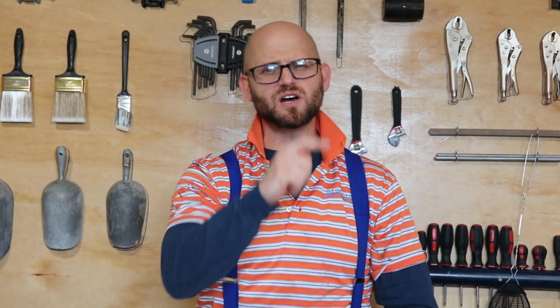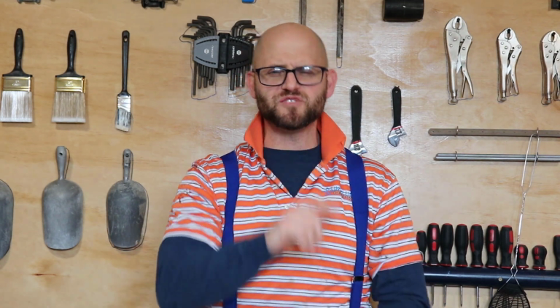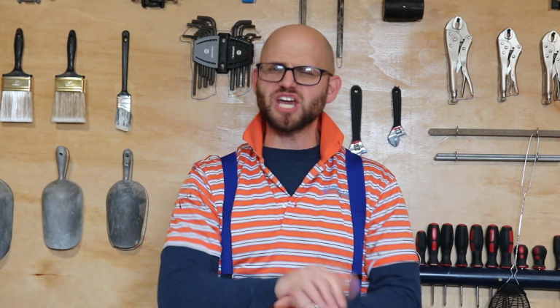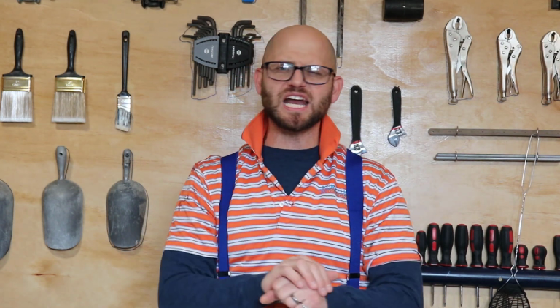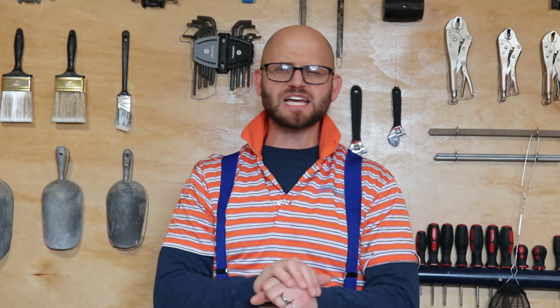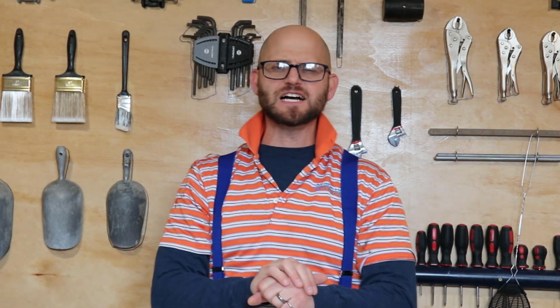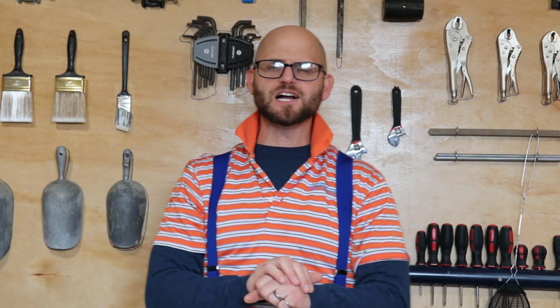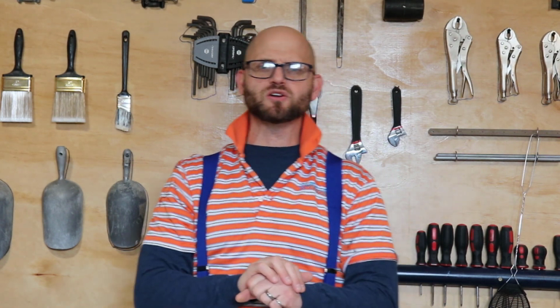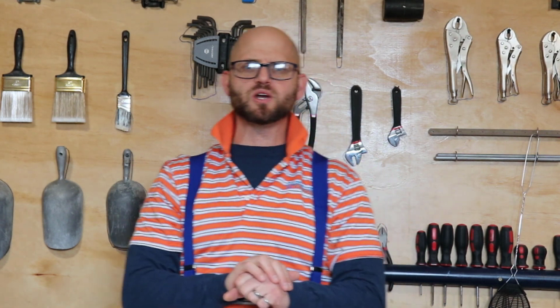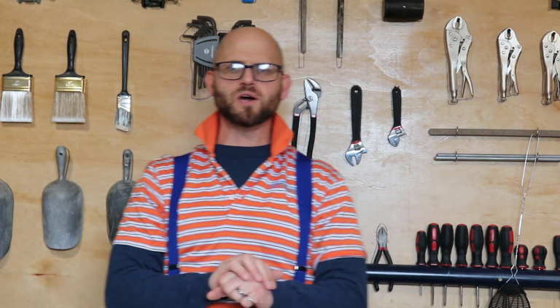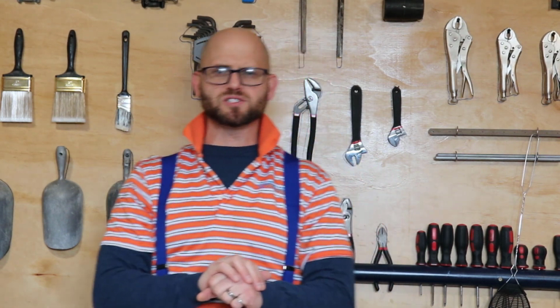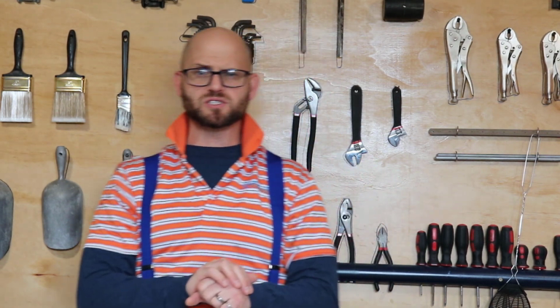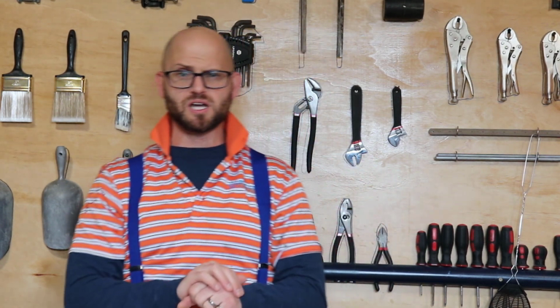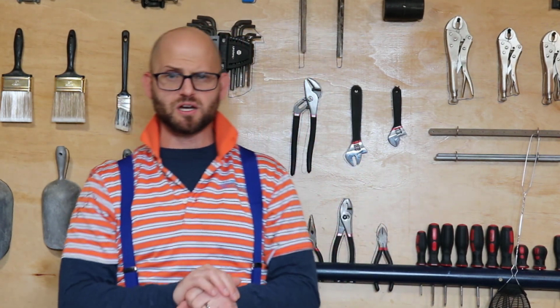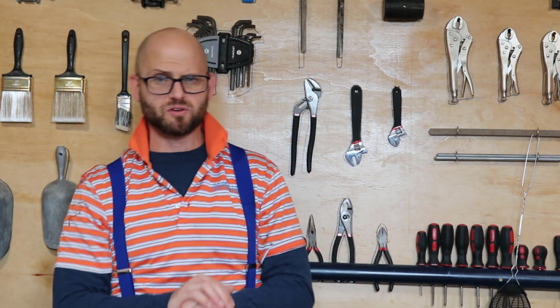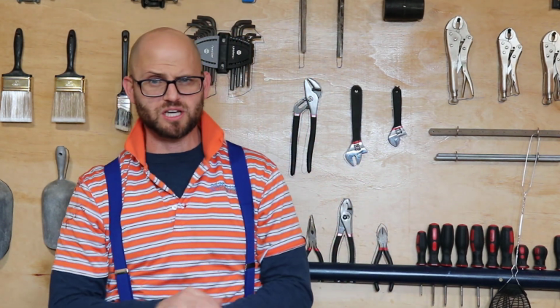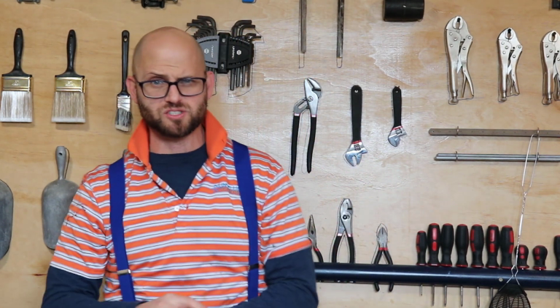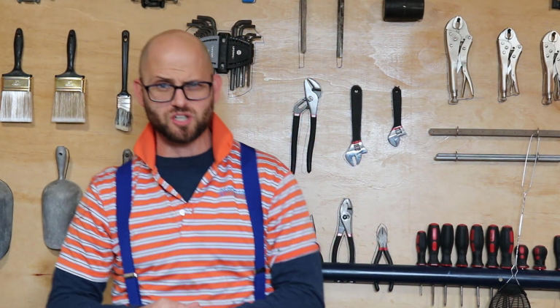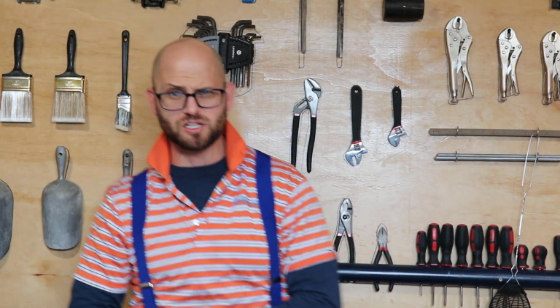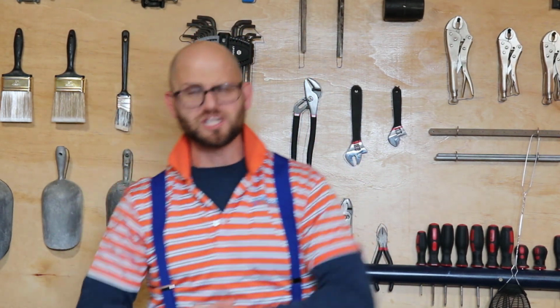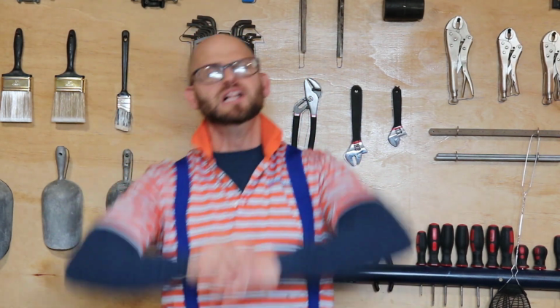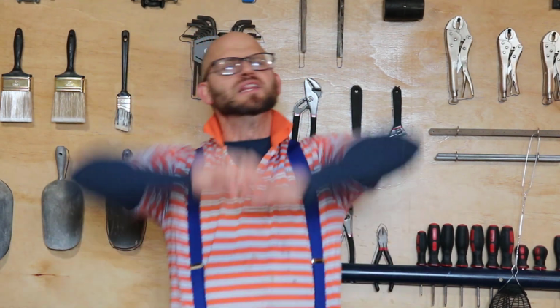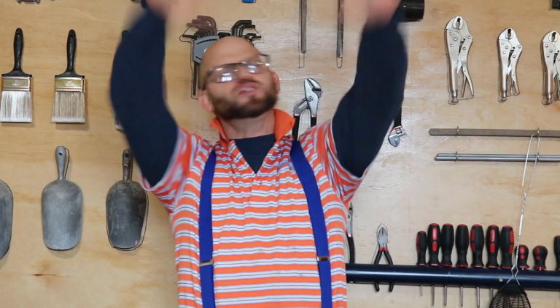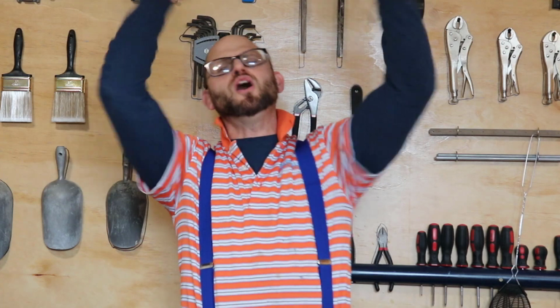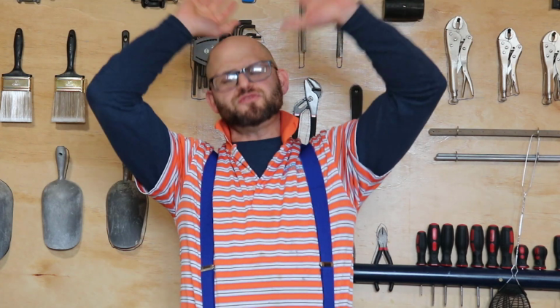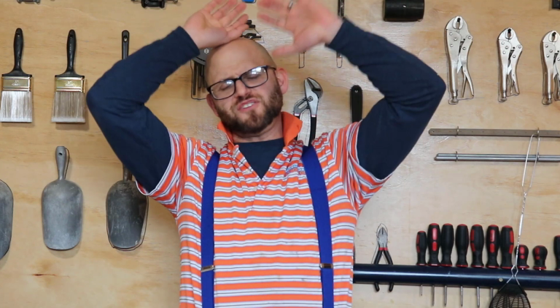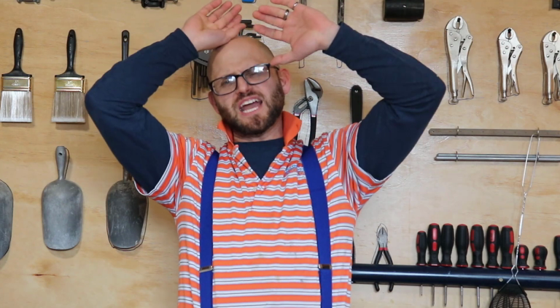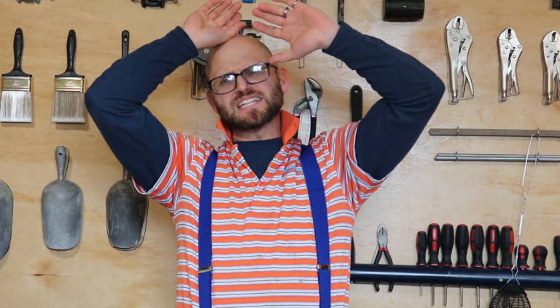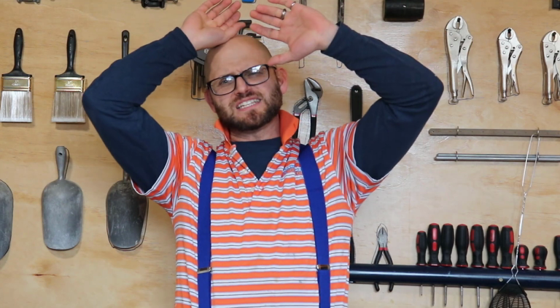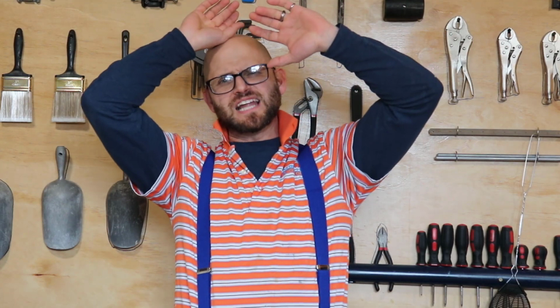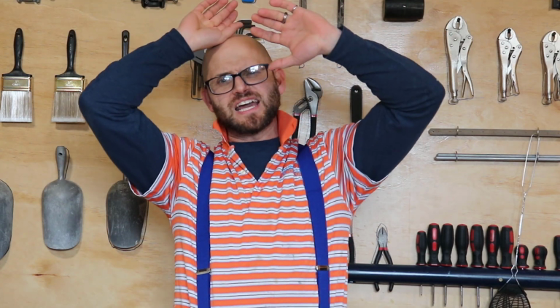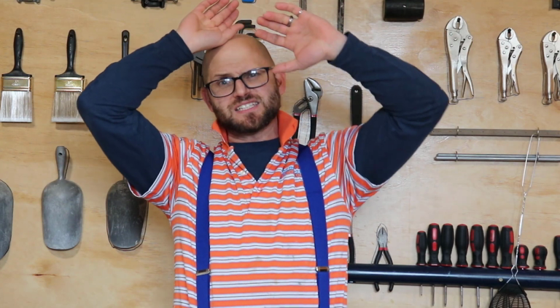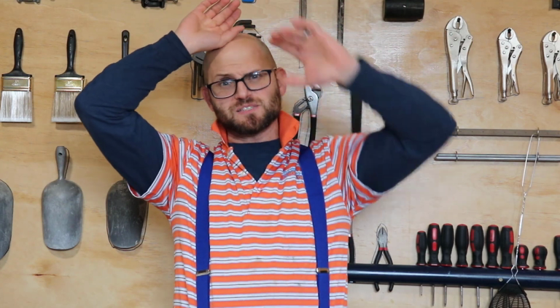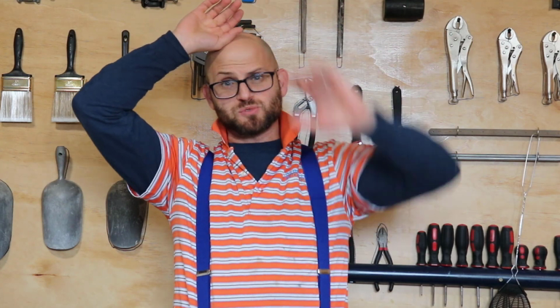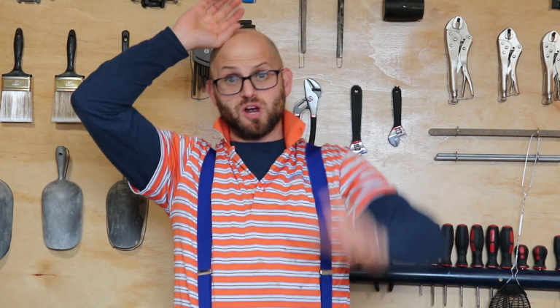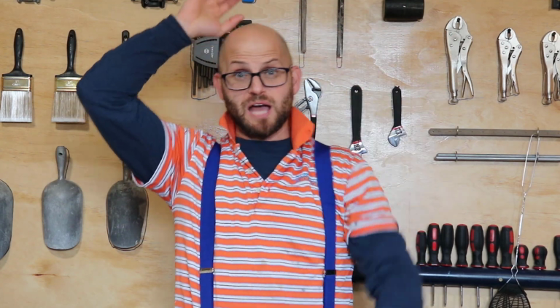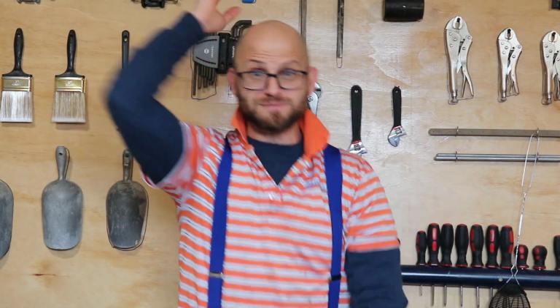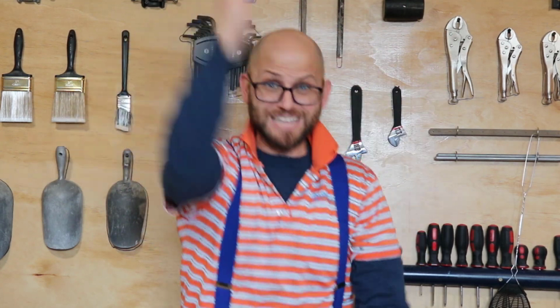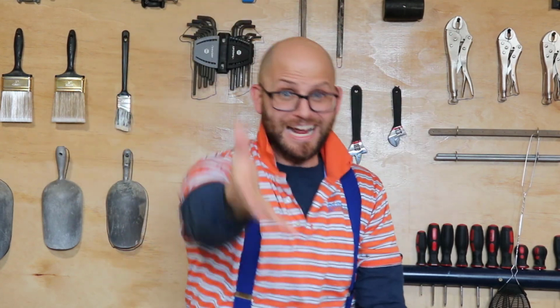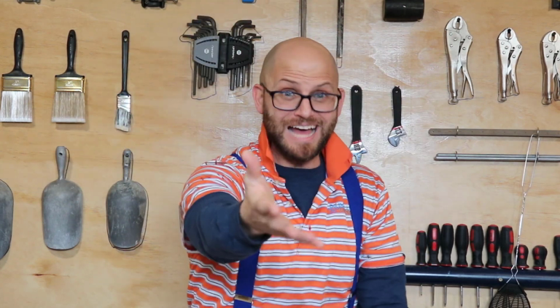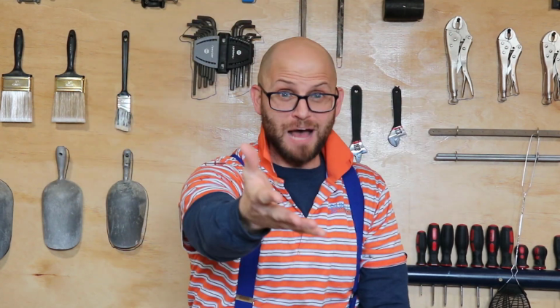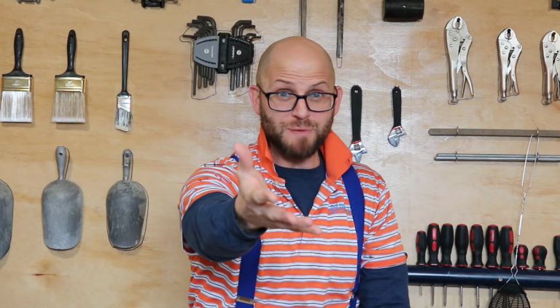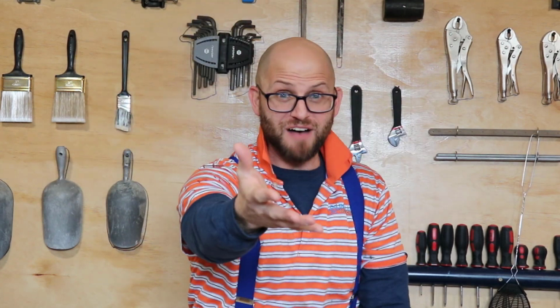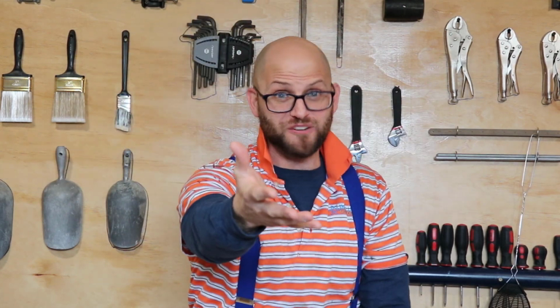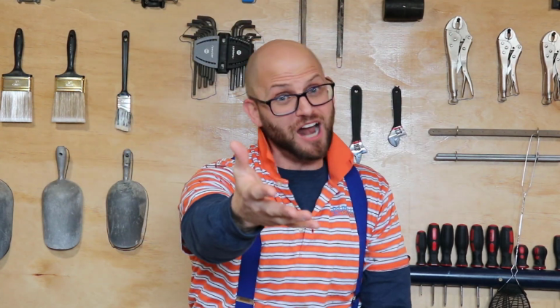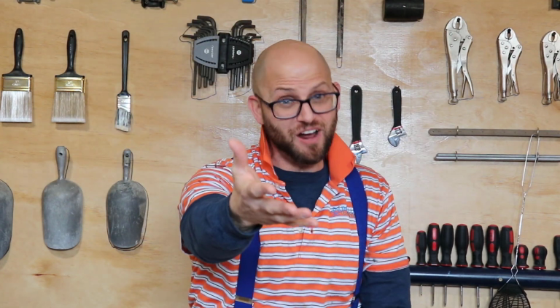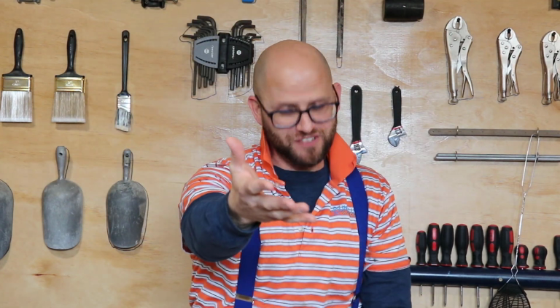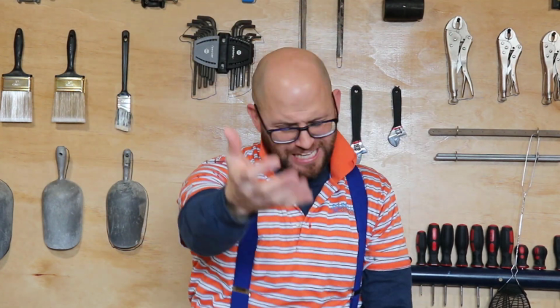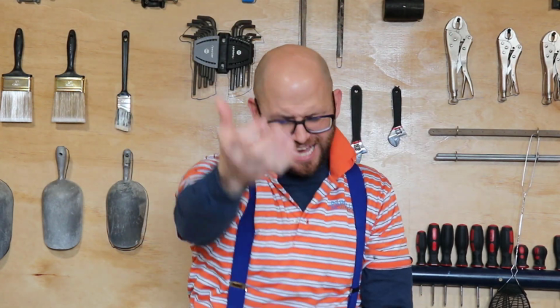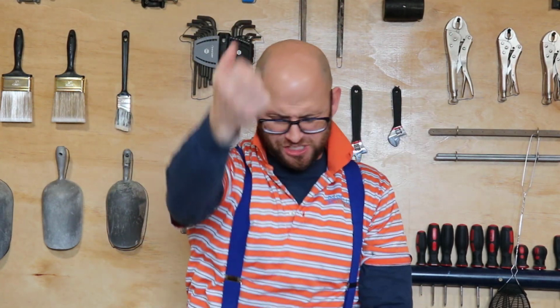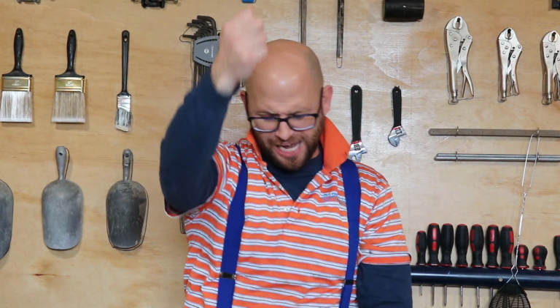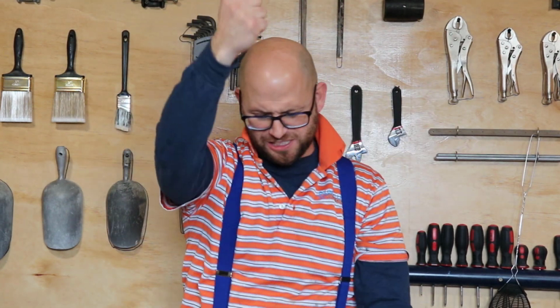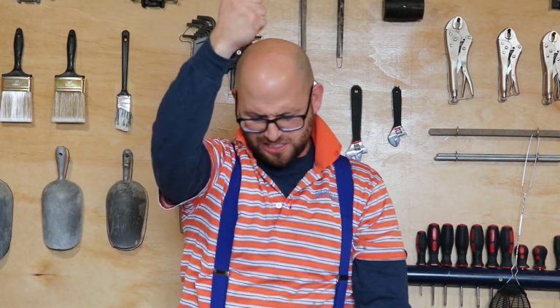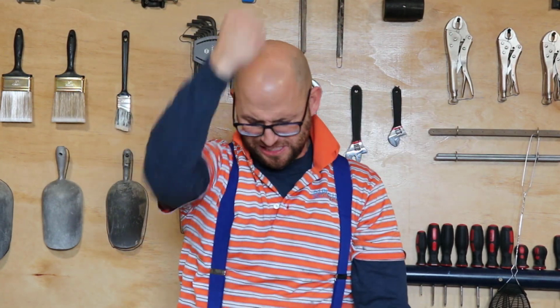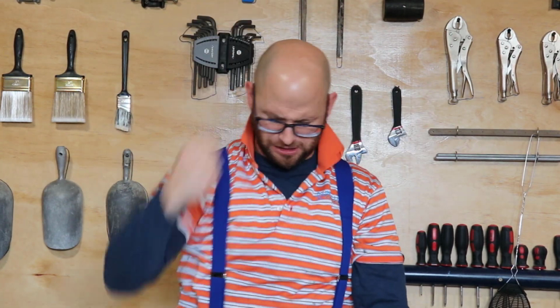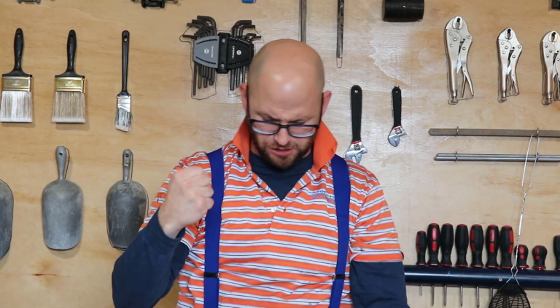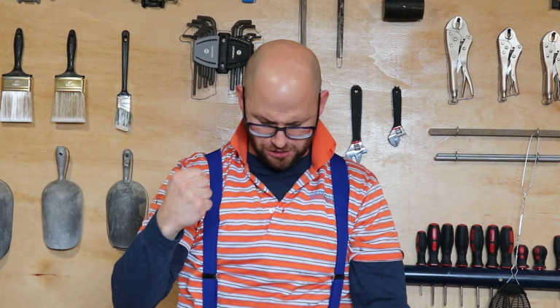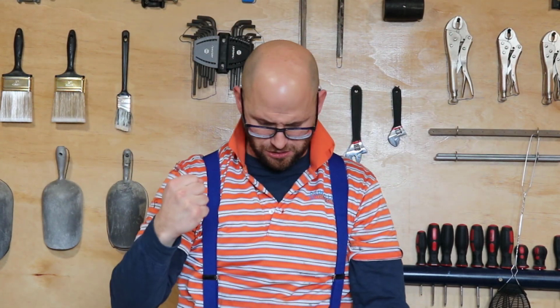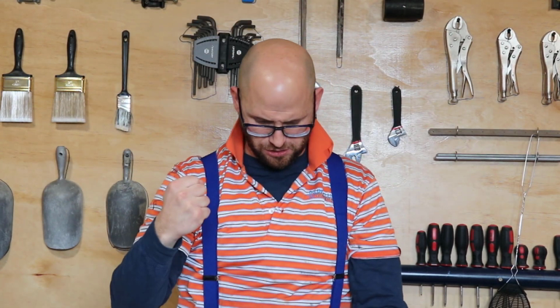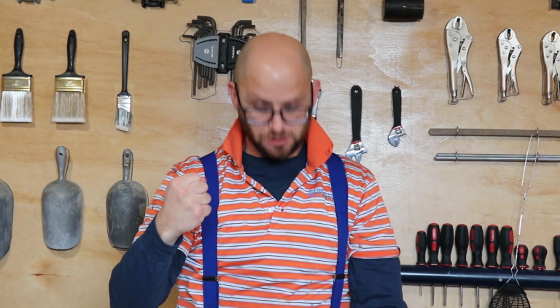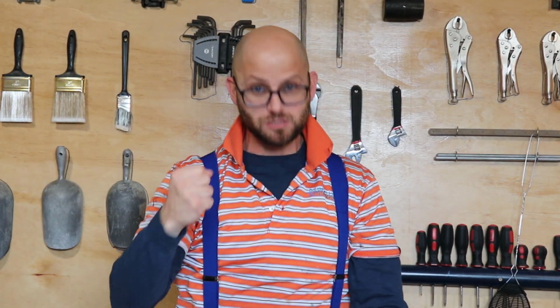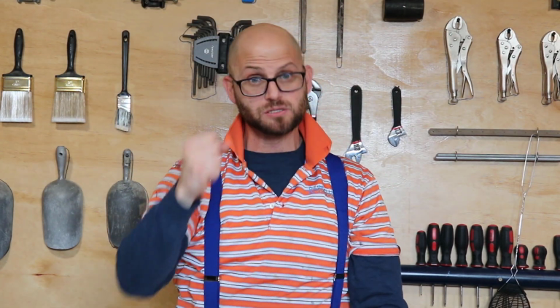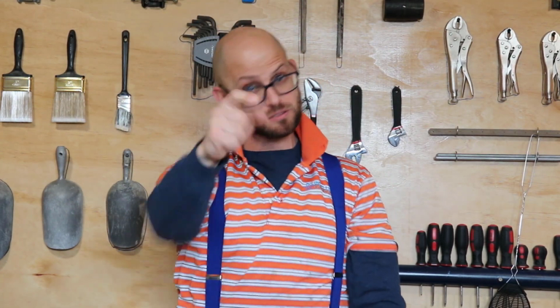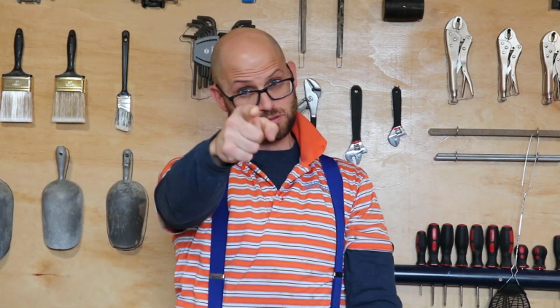Thanks for joining us today — hopefully you got something out of this. Let us know if you have any concrete questions or concerns. Don't forget to like and subscribe, and ring that bell for notifications. Go concrete!